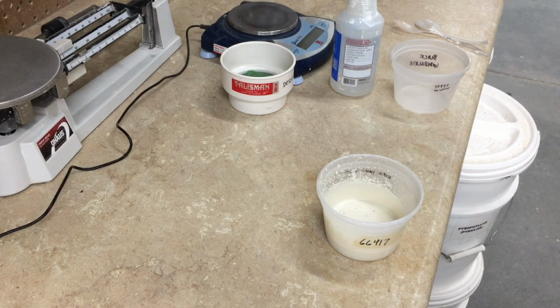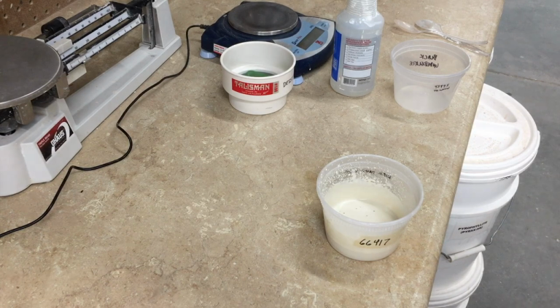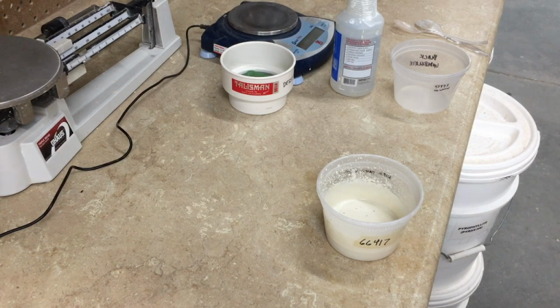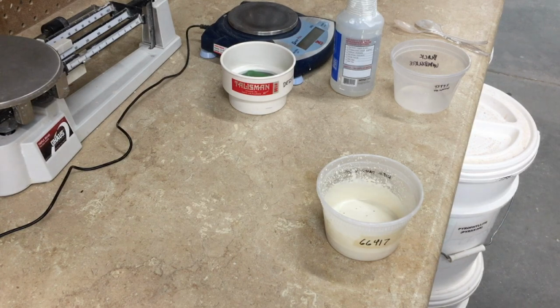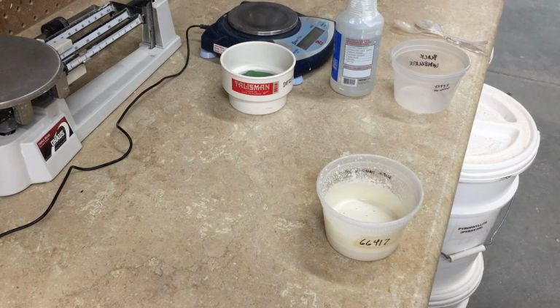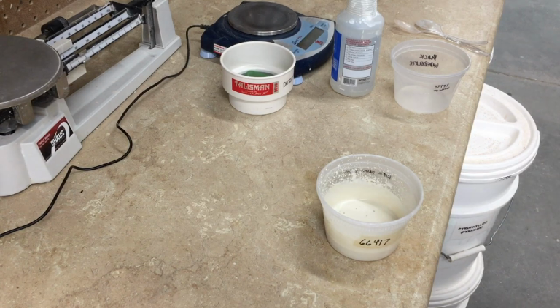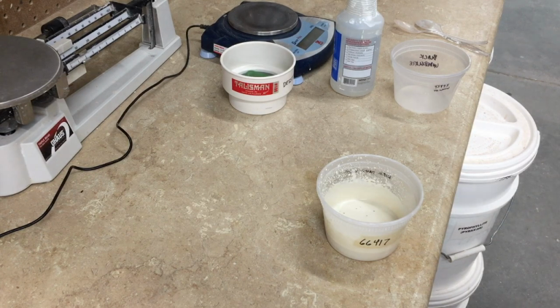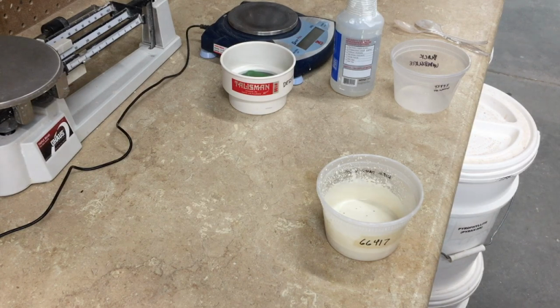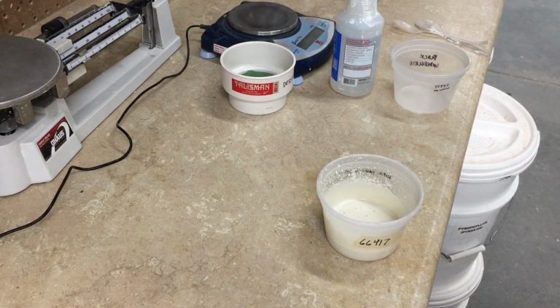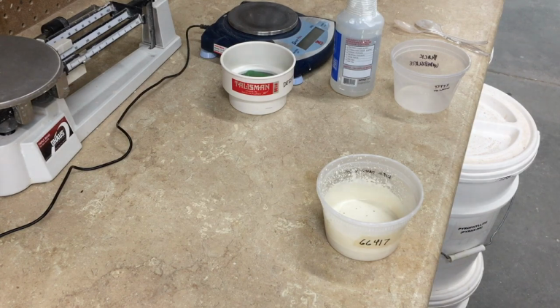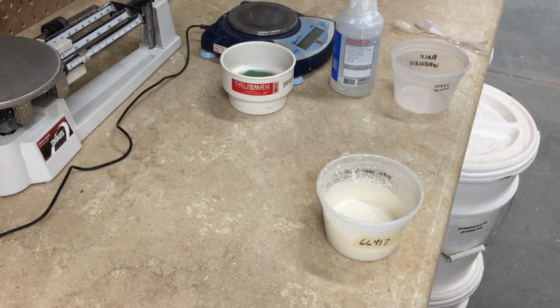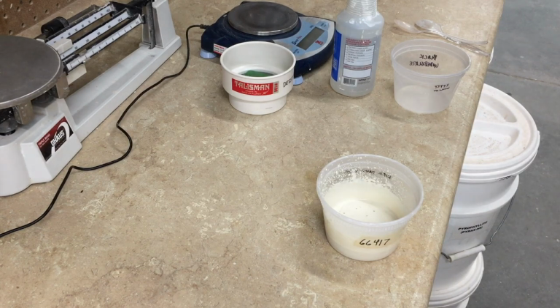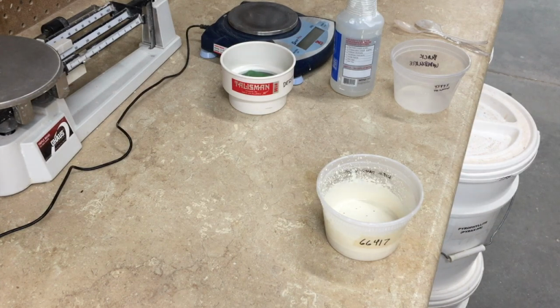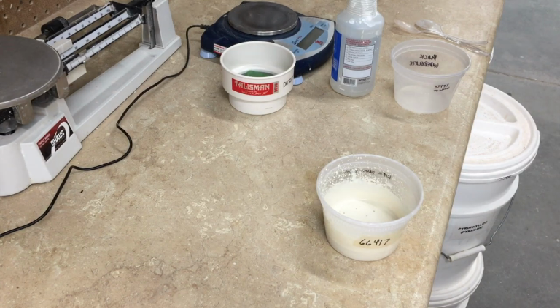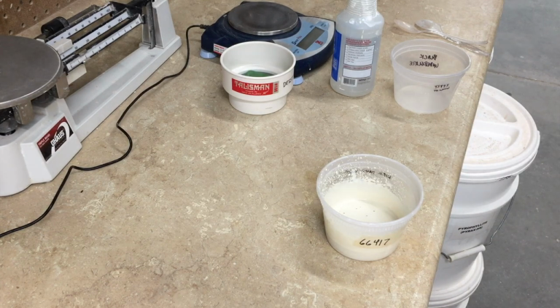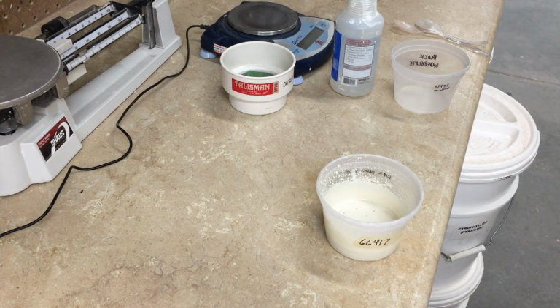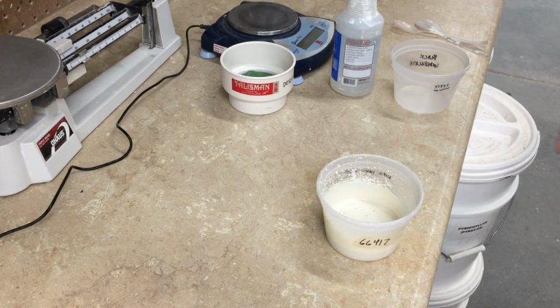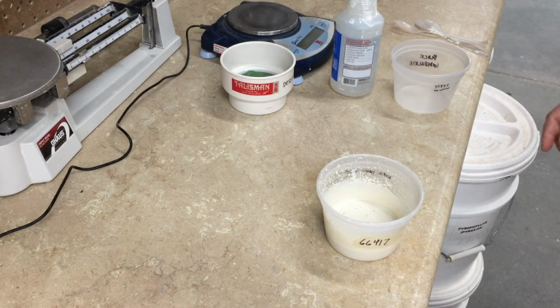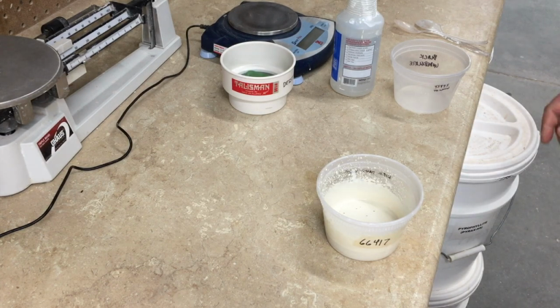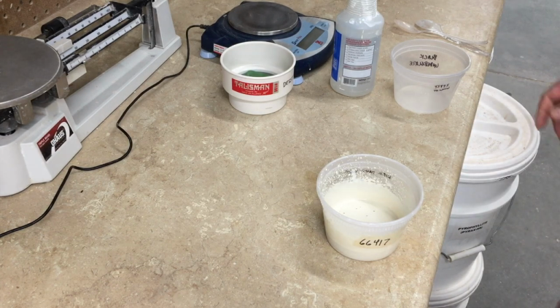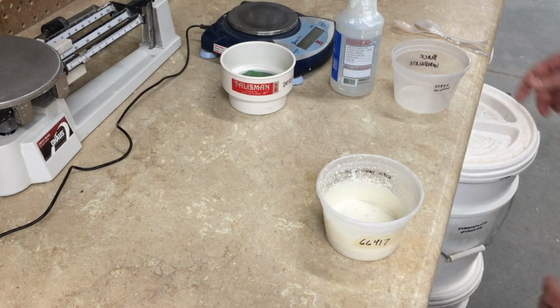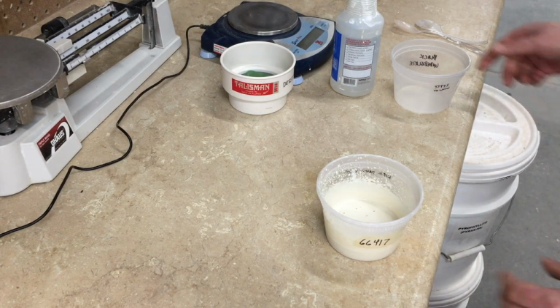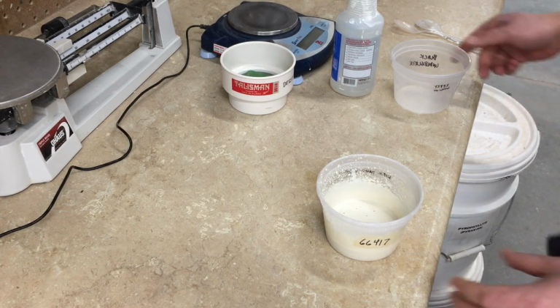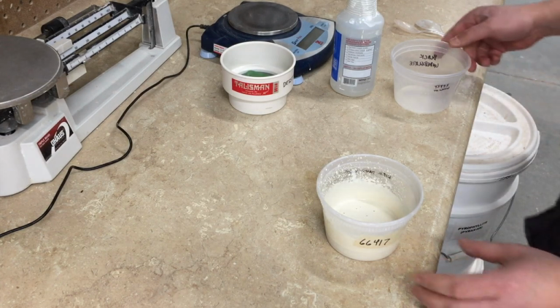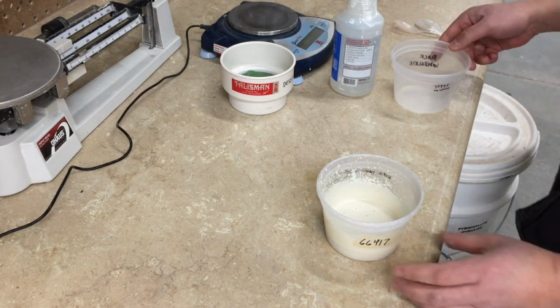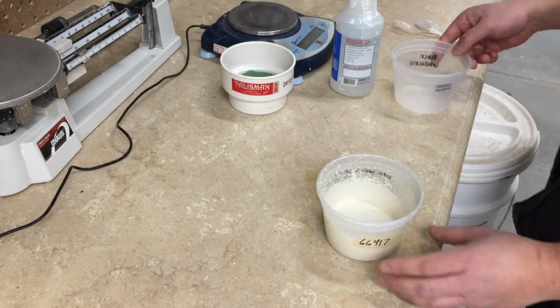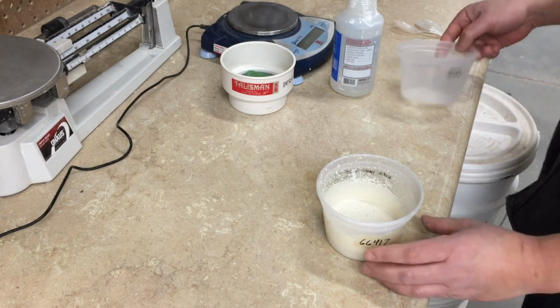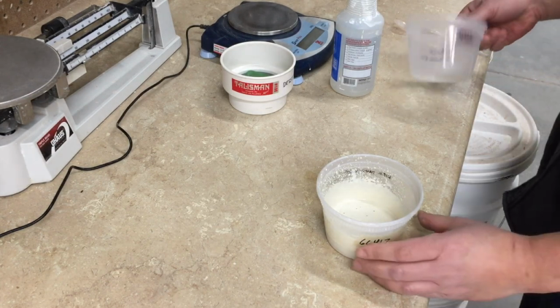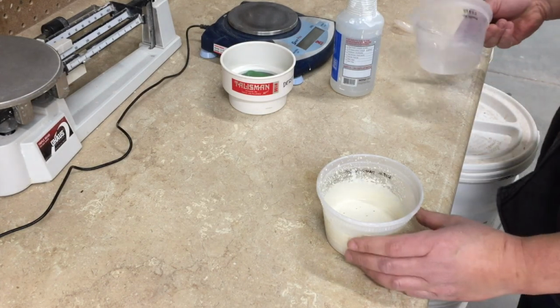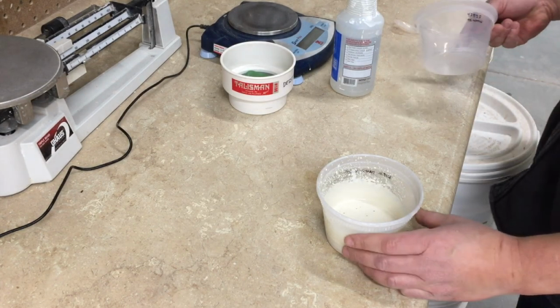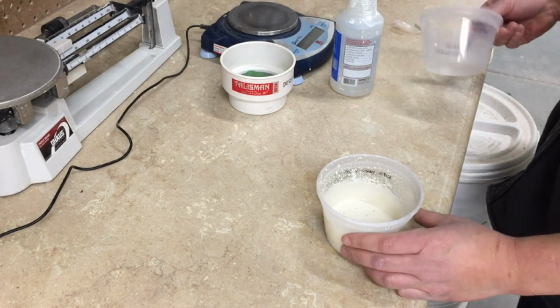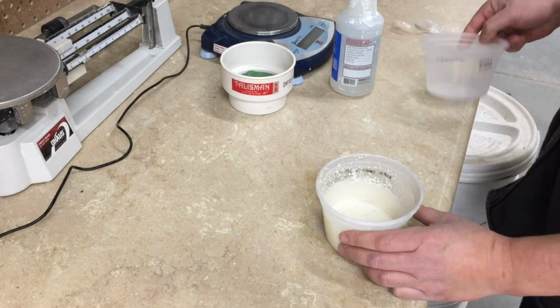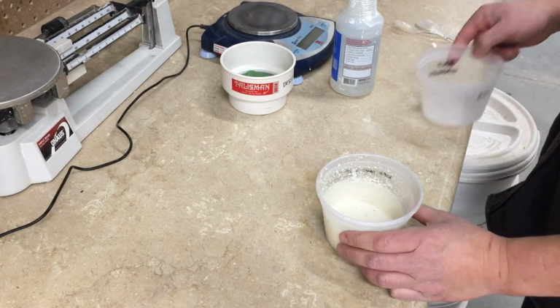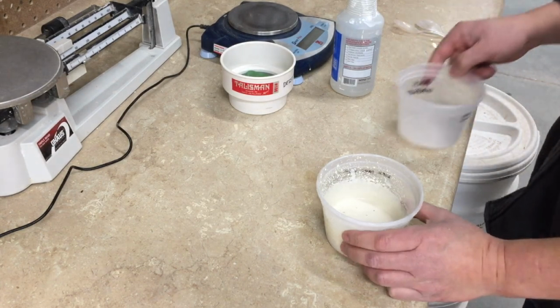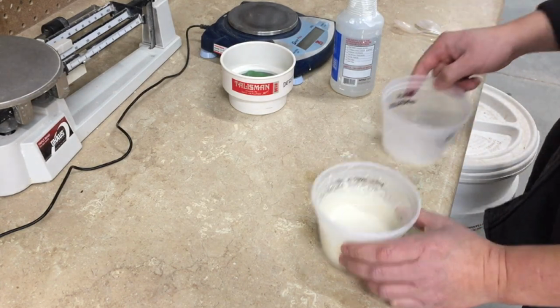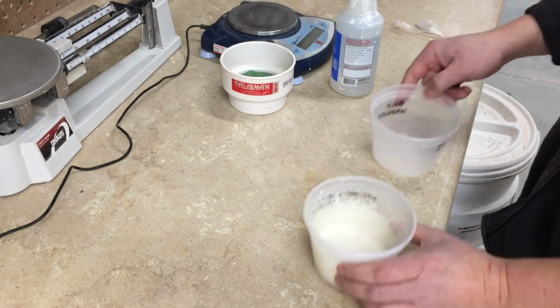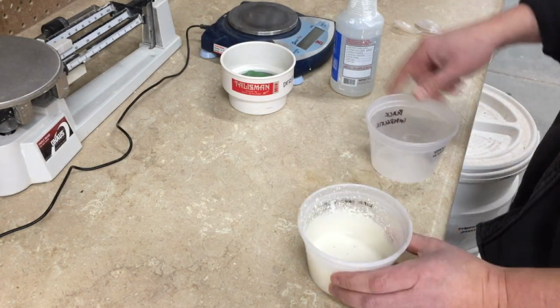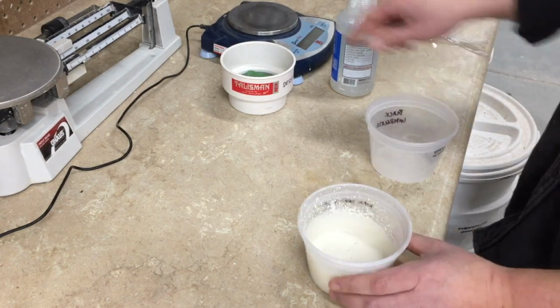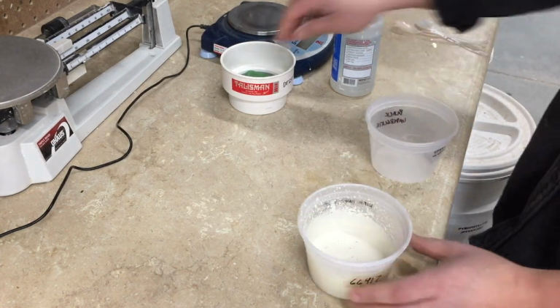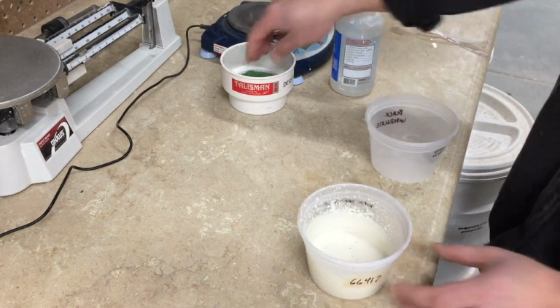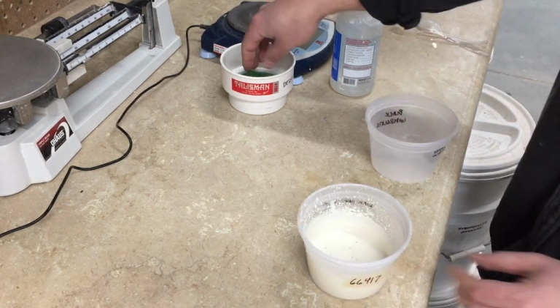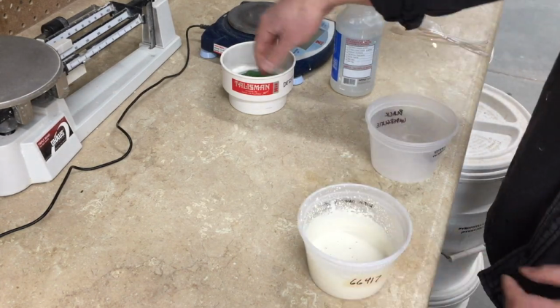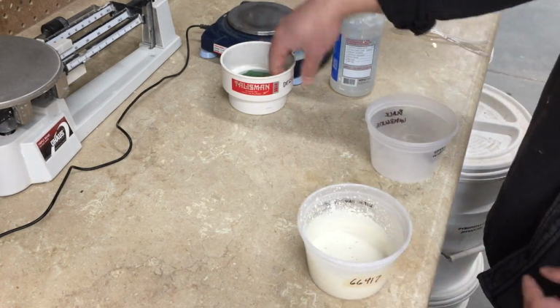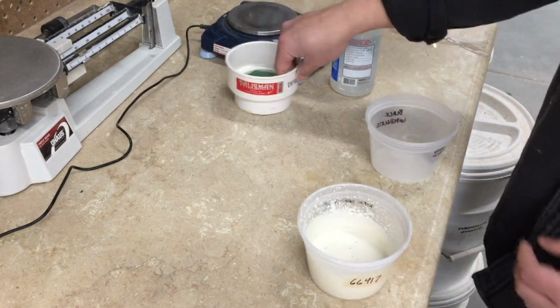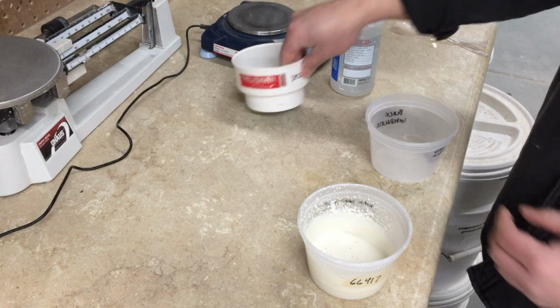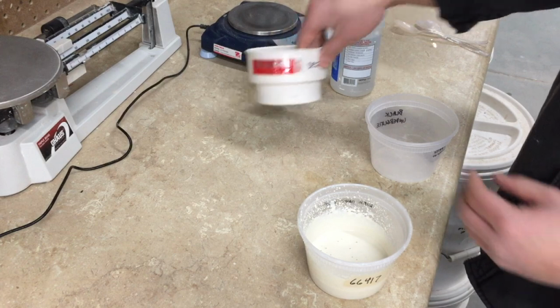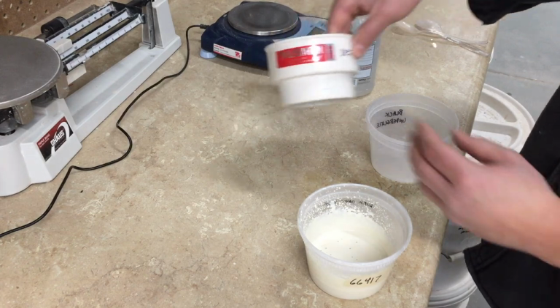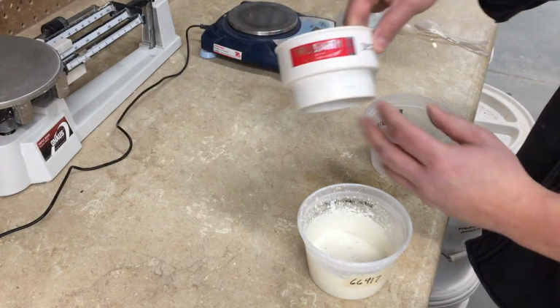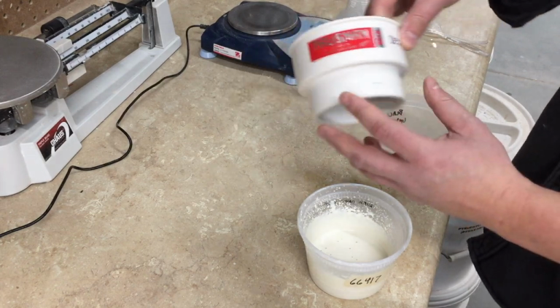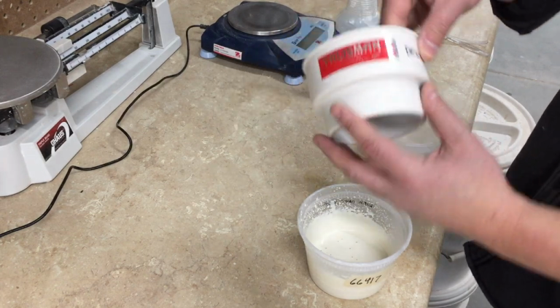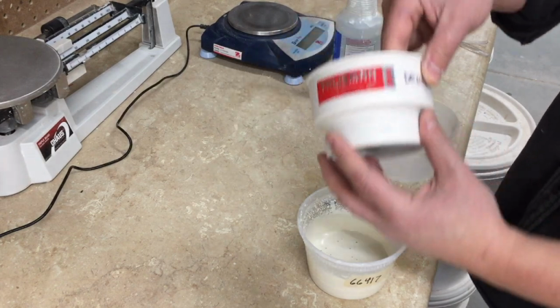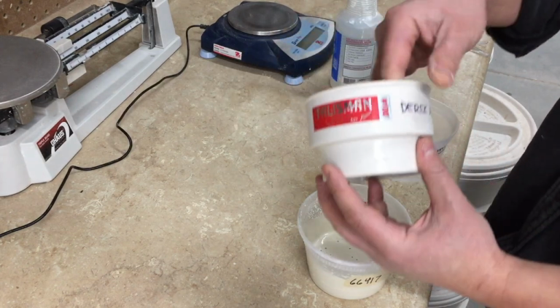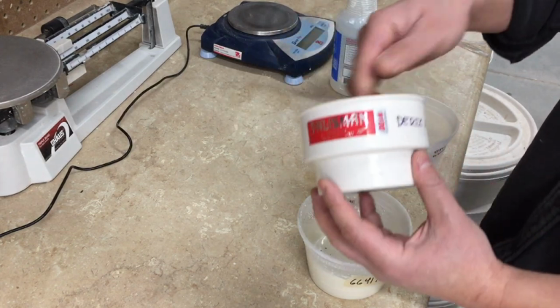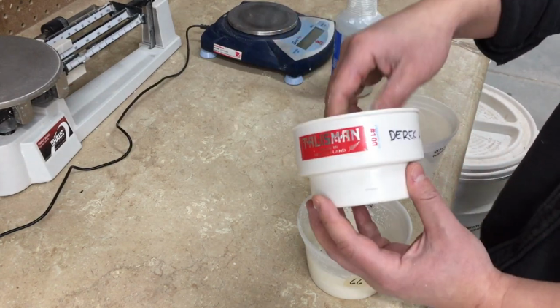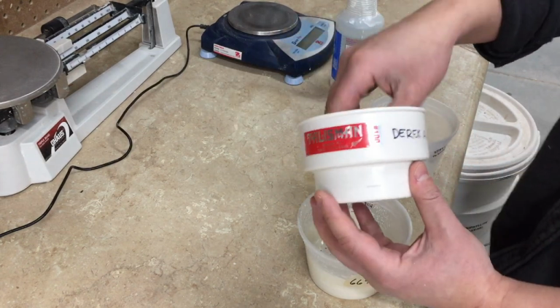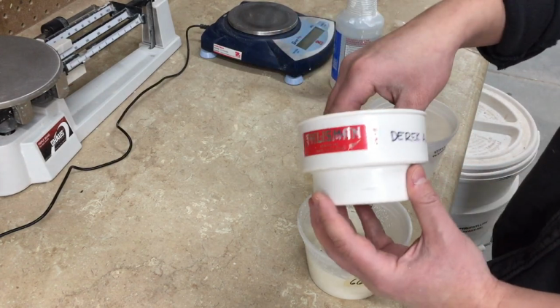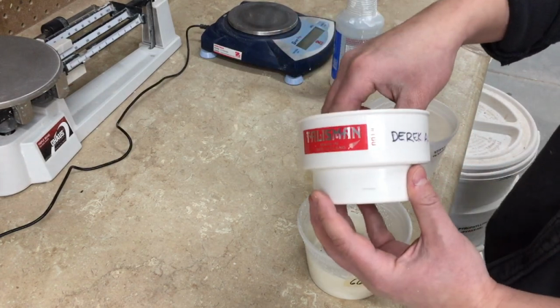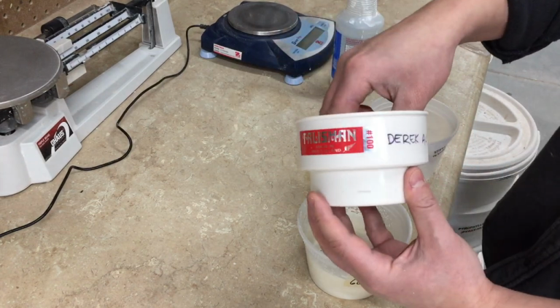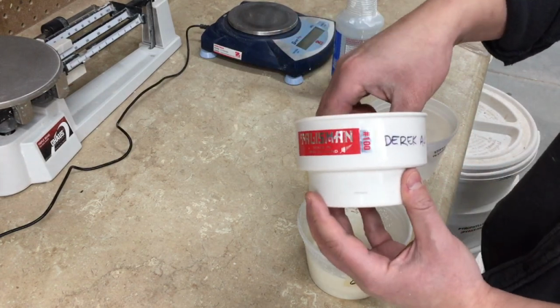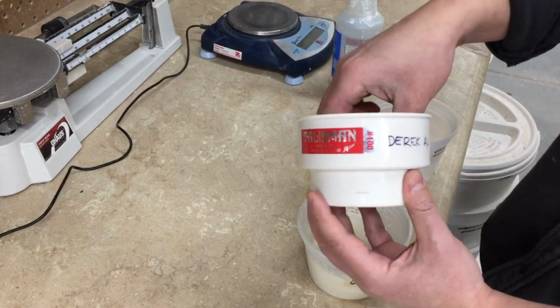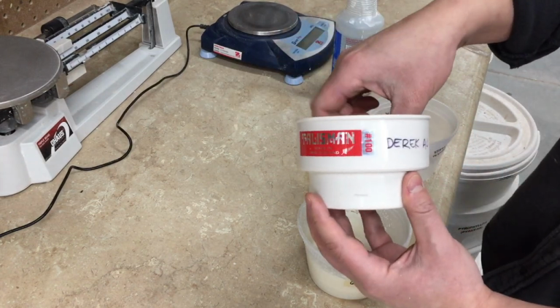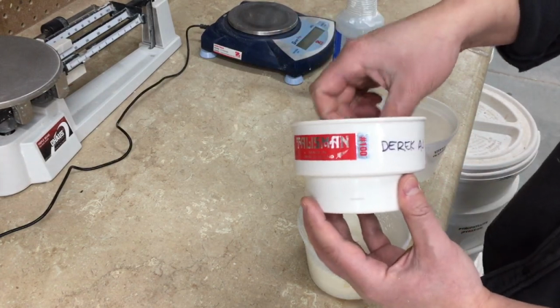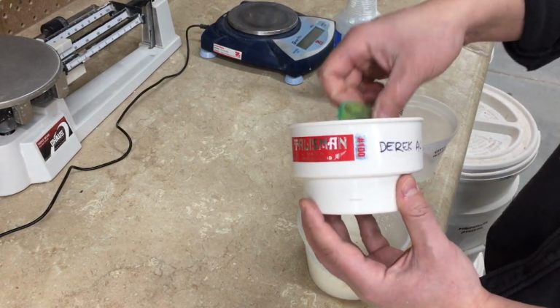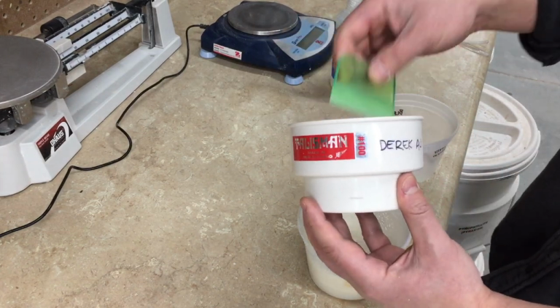But to get an even better idea of what the glaze is going to be like, I'll use a sieve. Here I'm using a 100 mesh sieve.